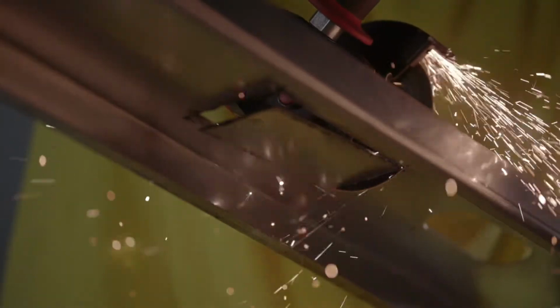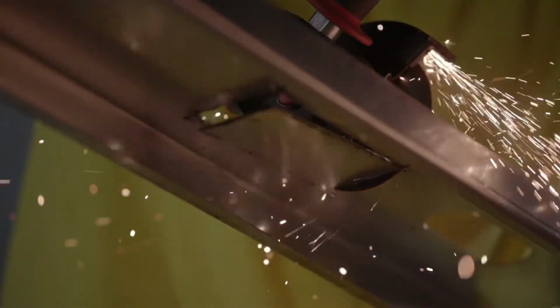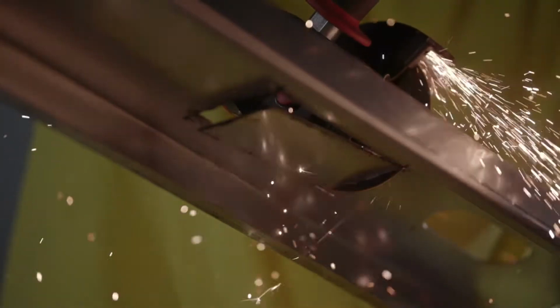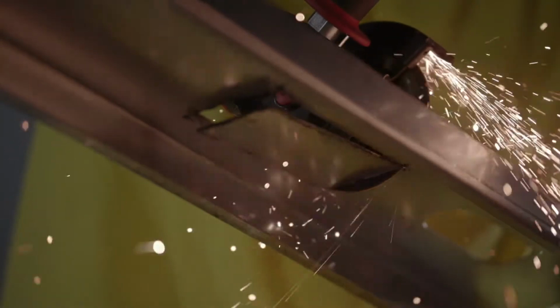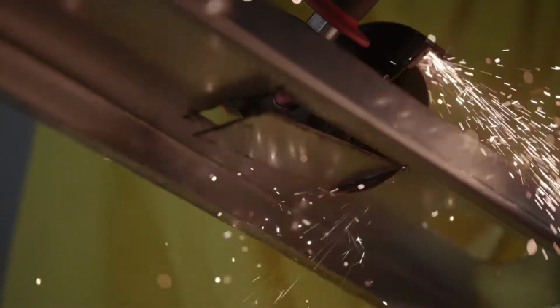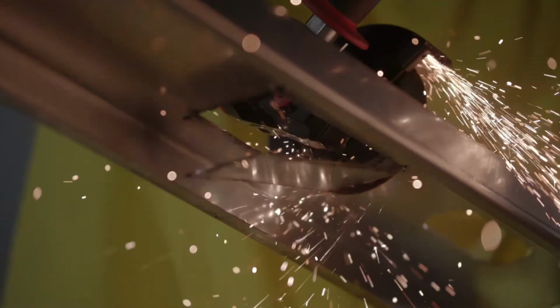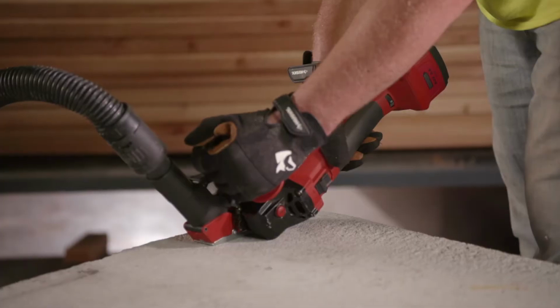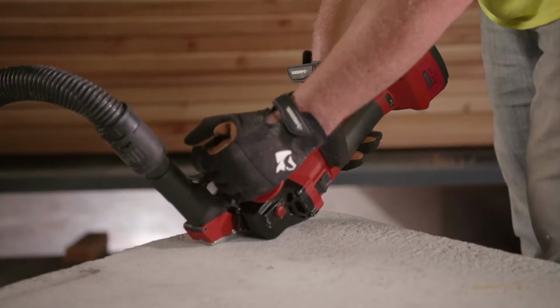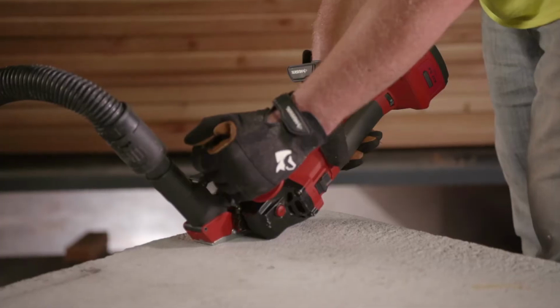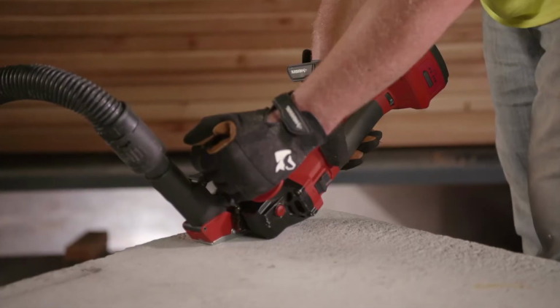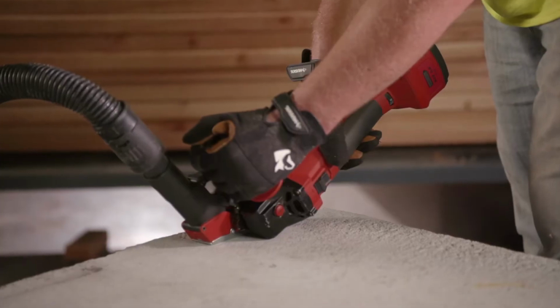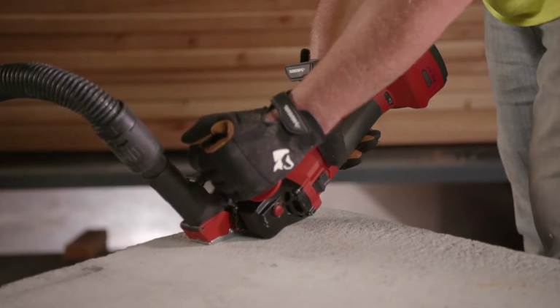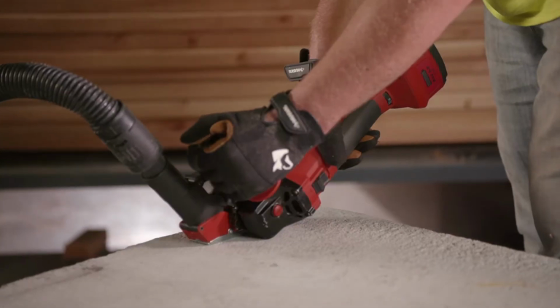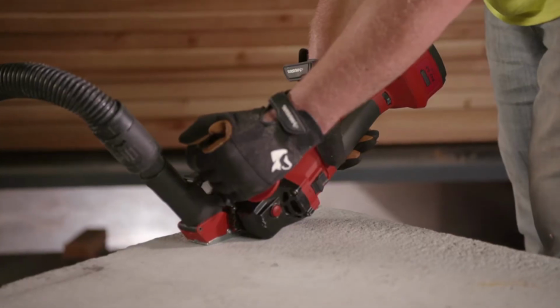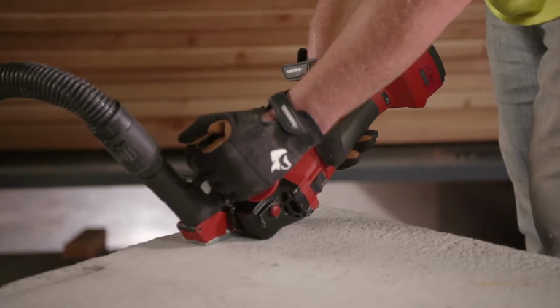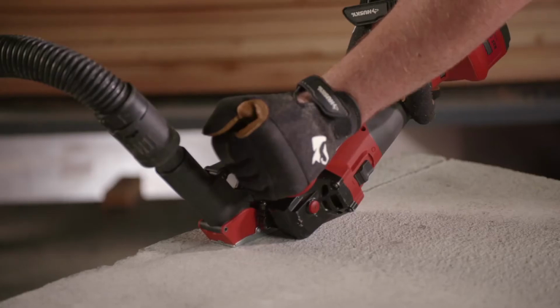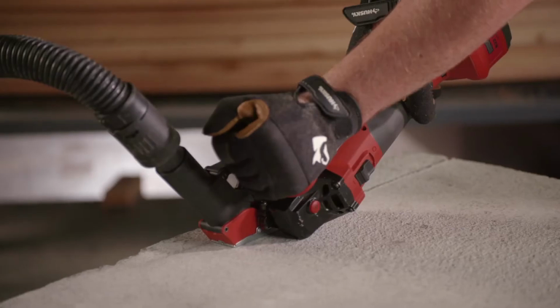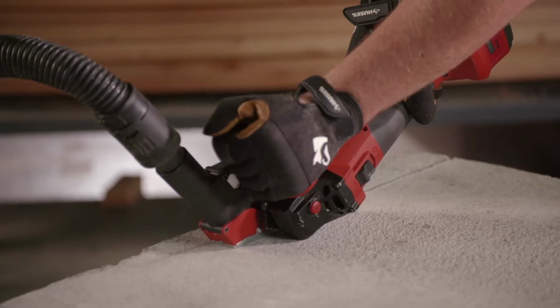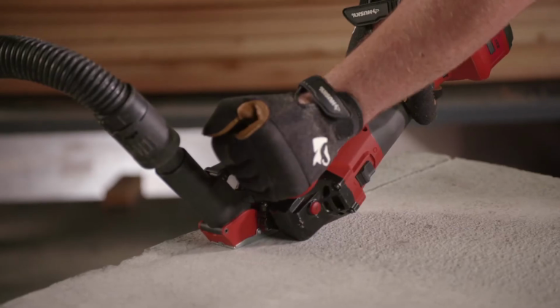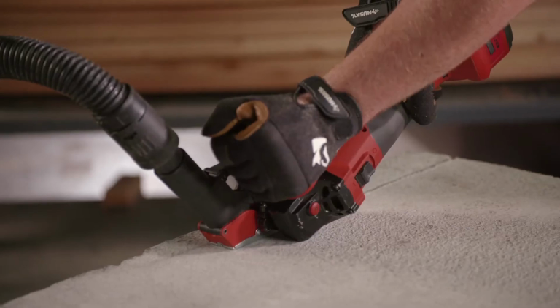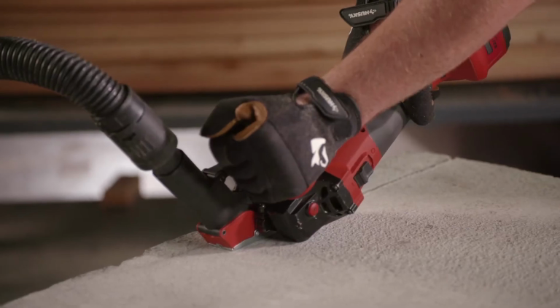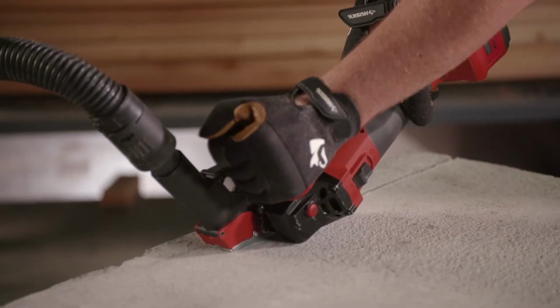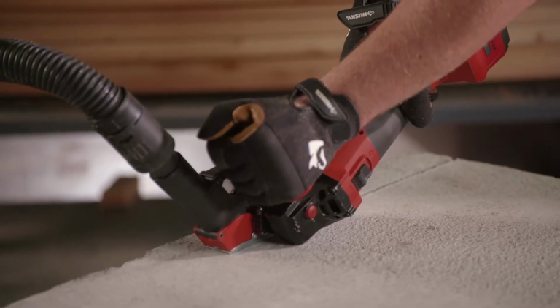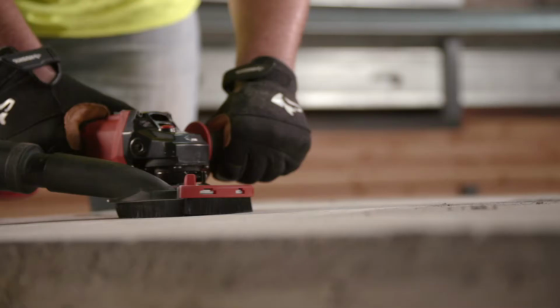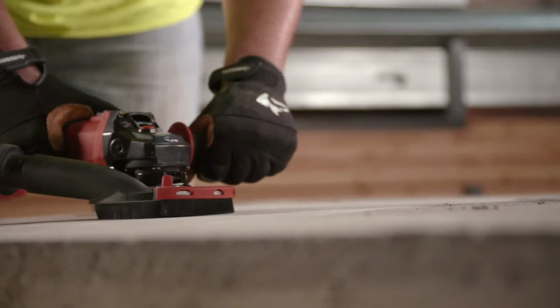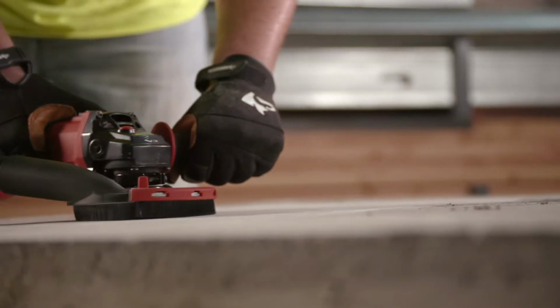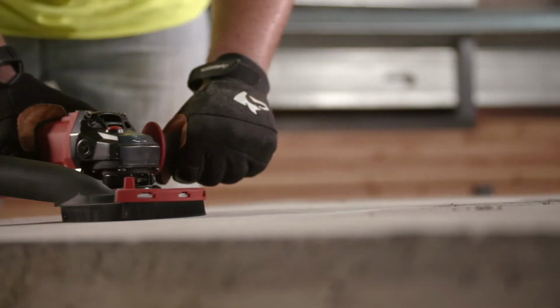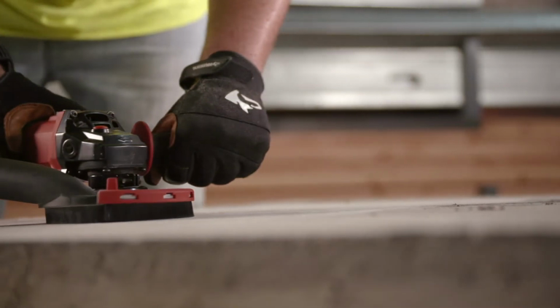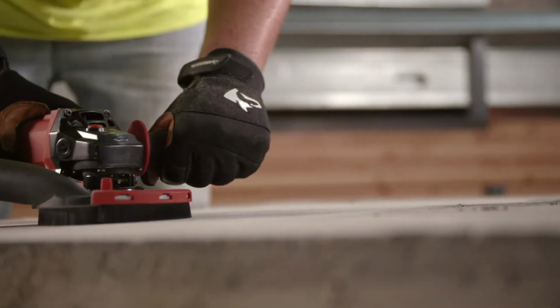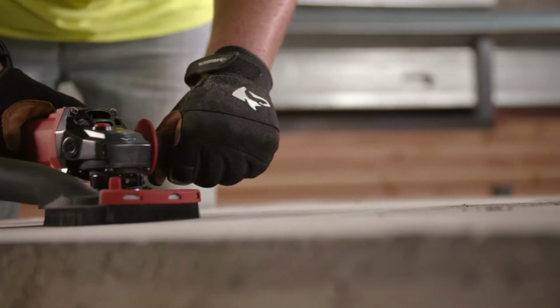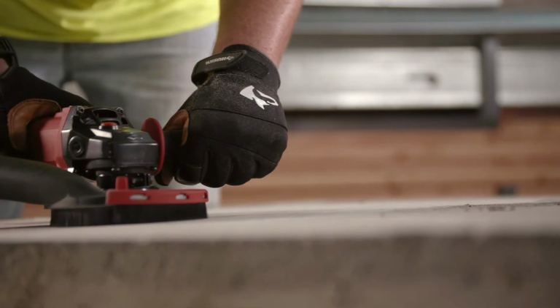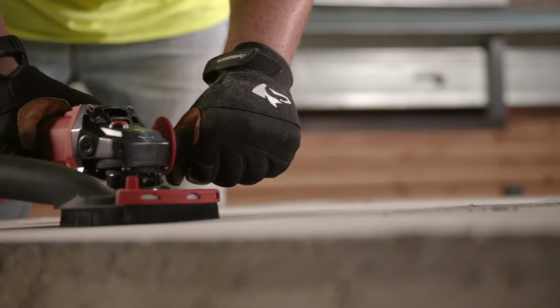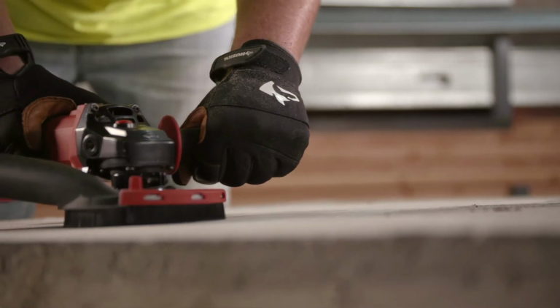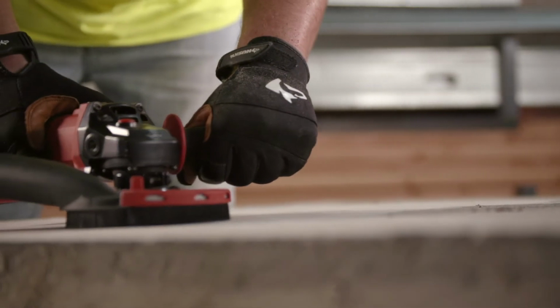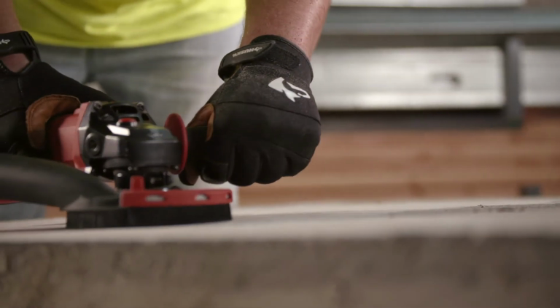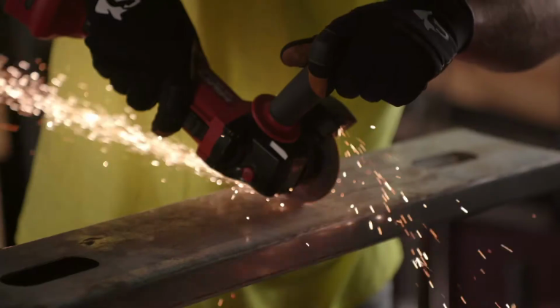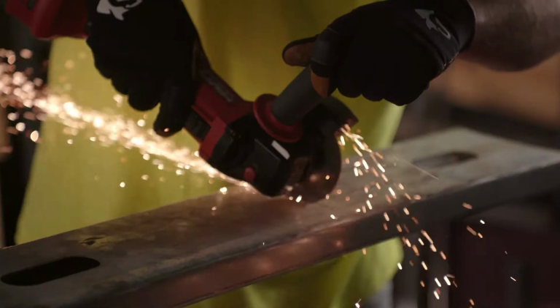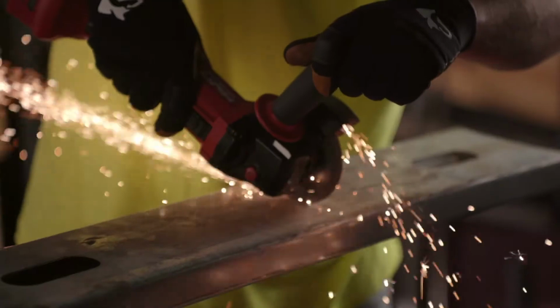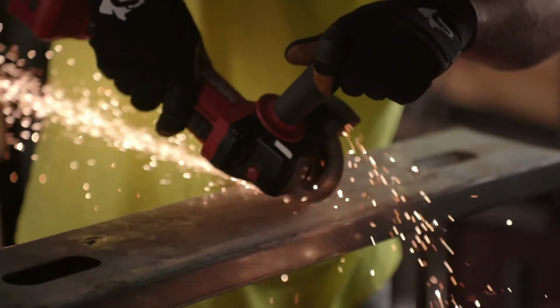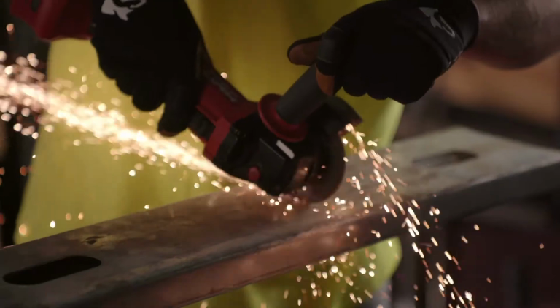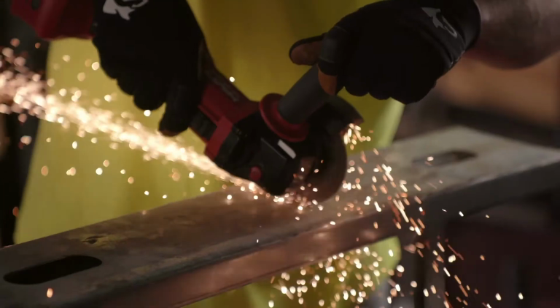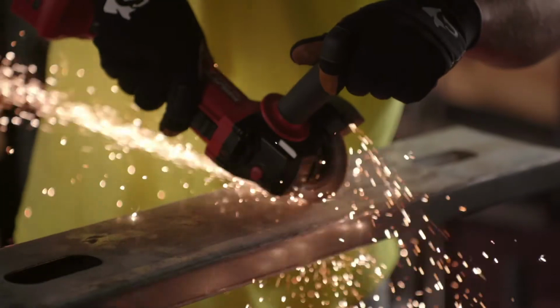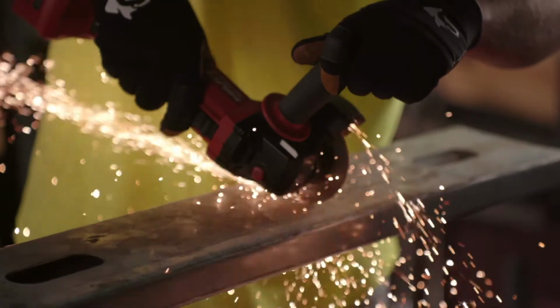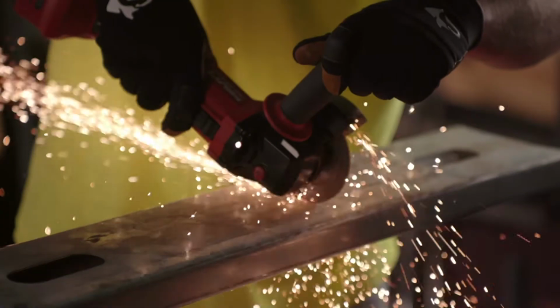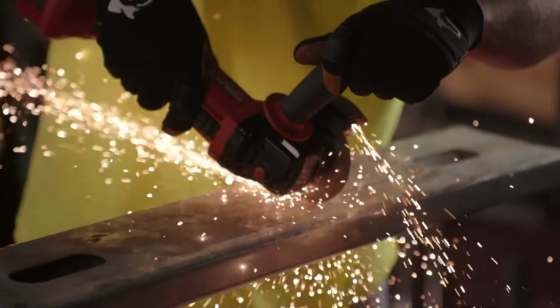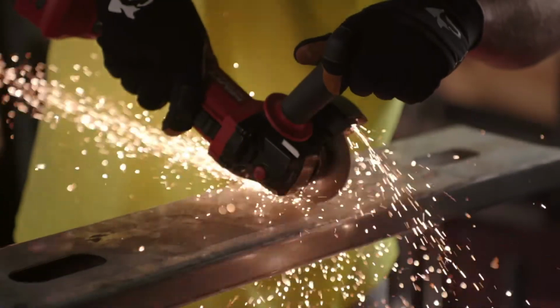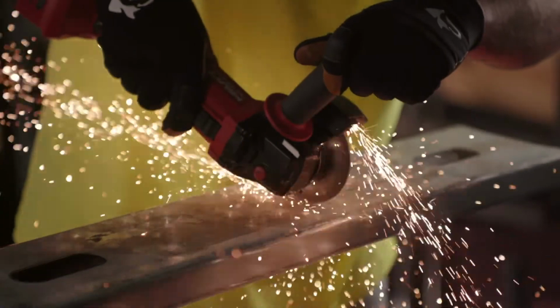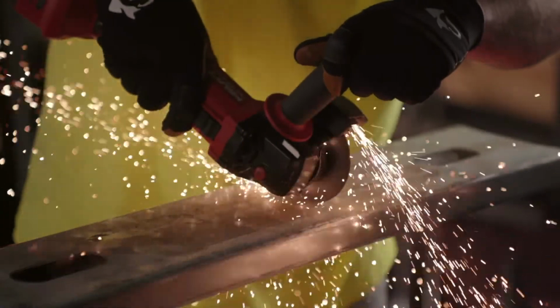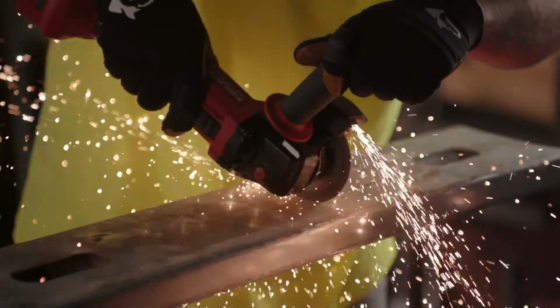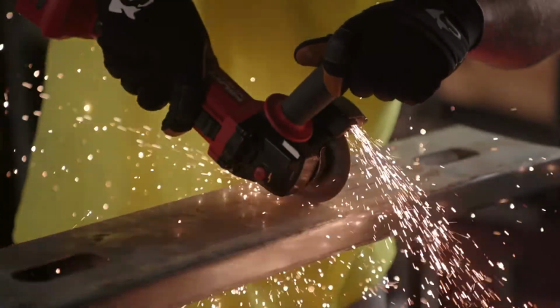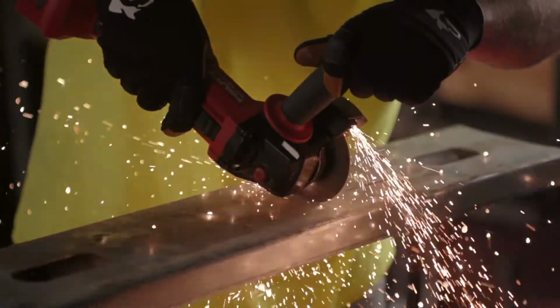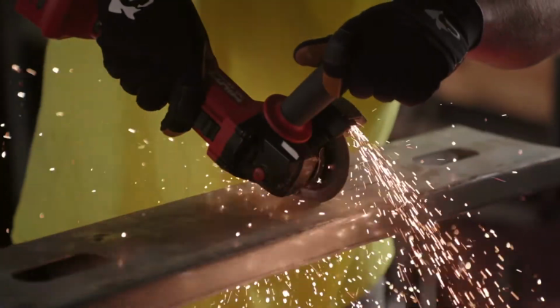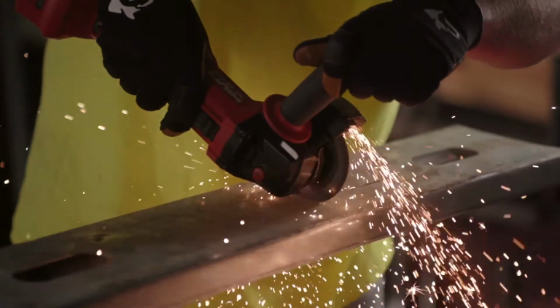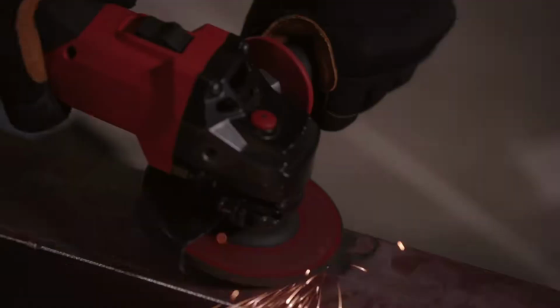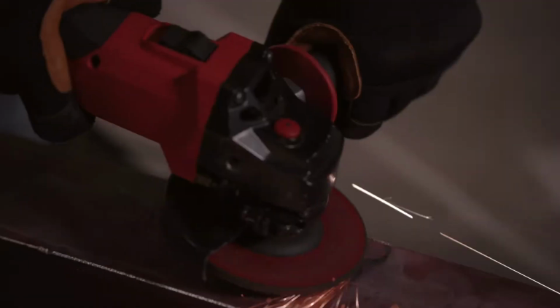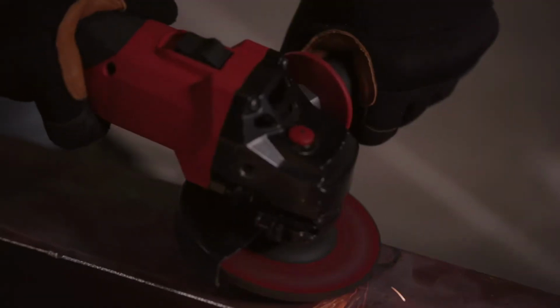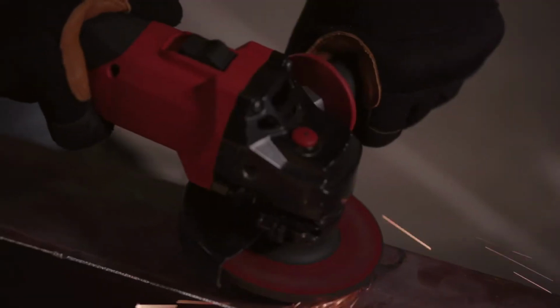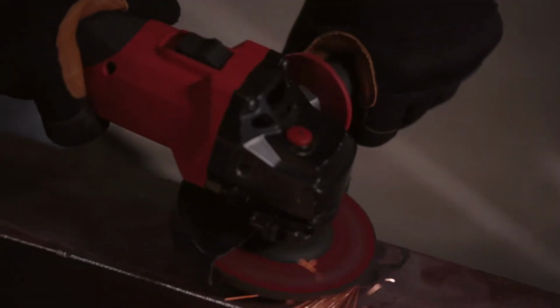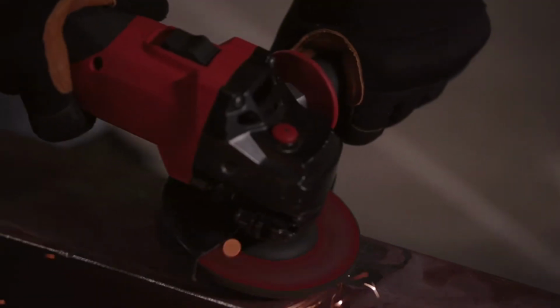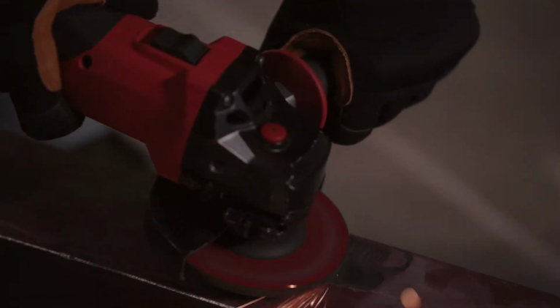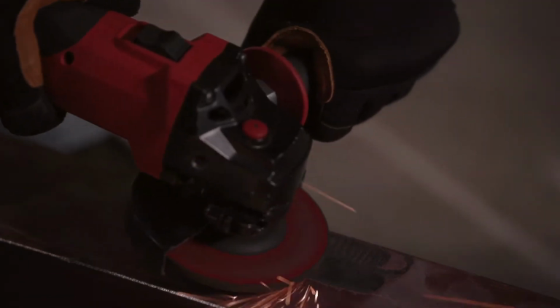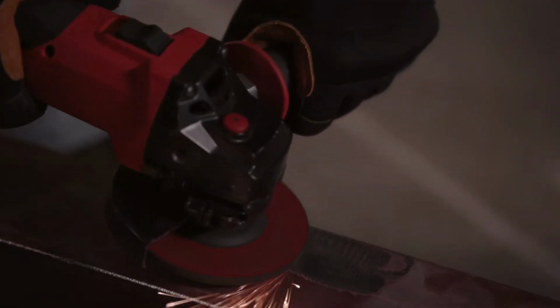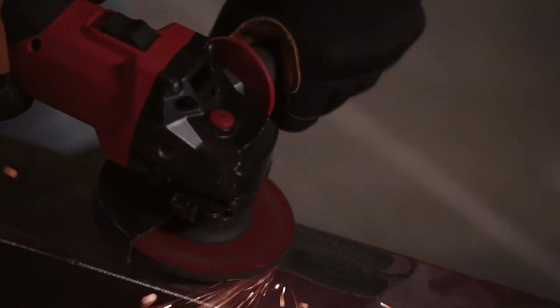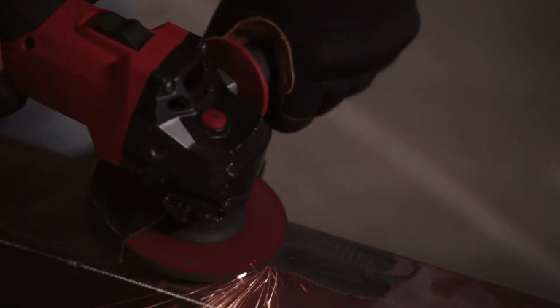Applications include cutting and grinding concrete, brick and block, and for cutting, grinding, and finishing on metal surfaces.